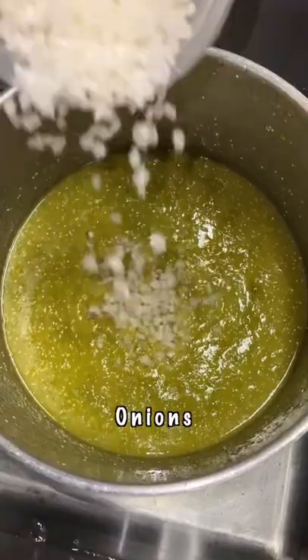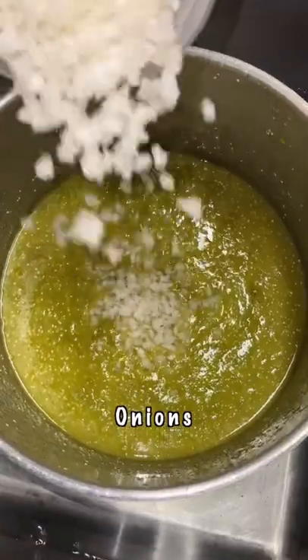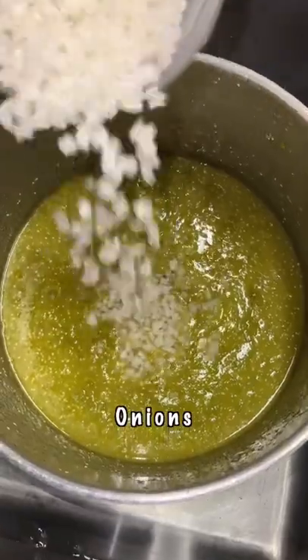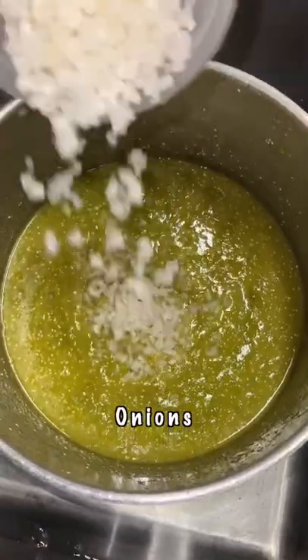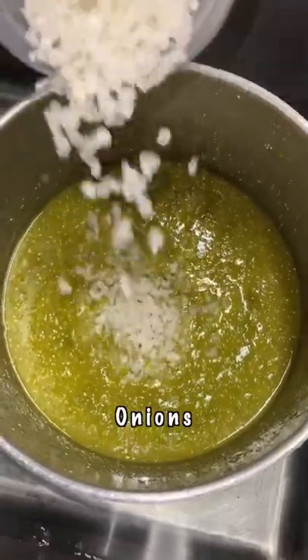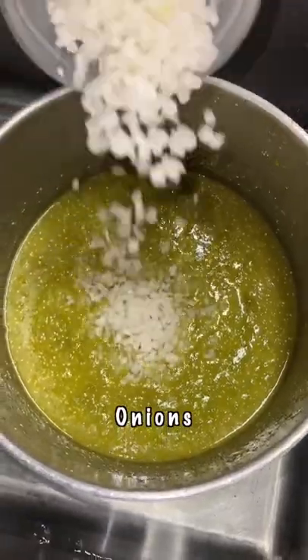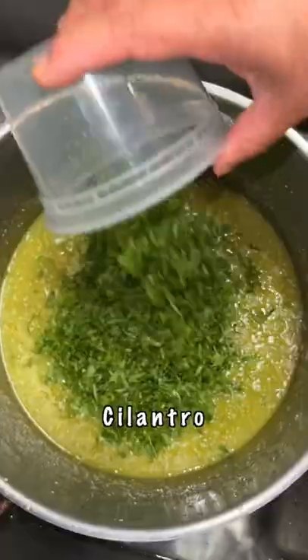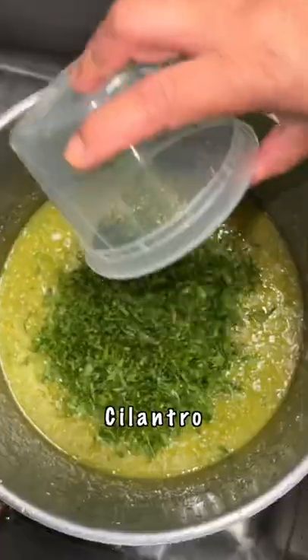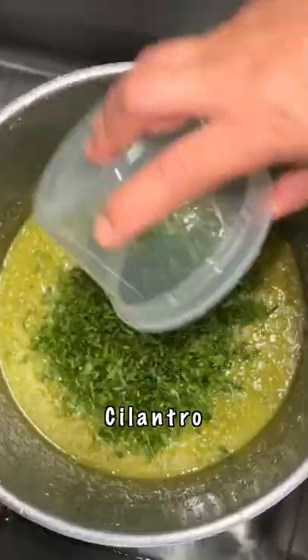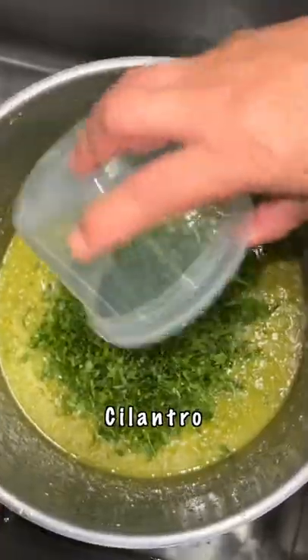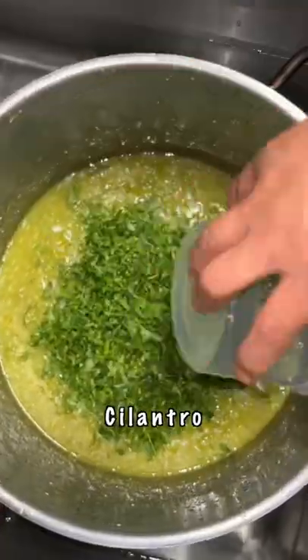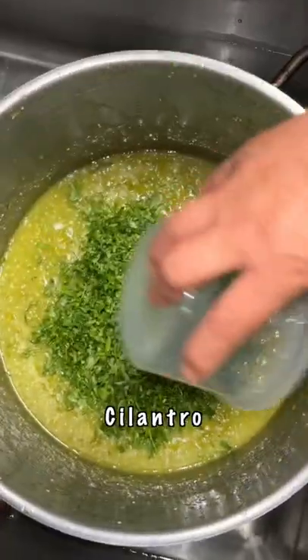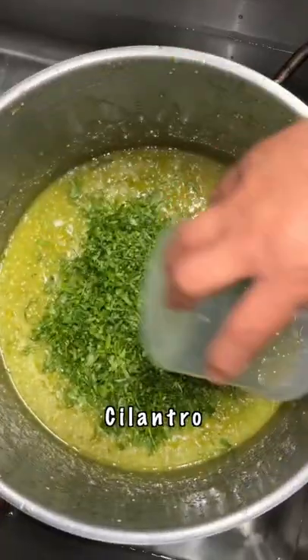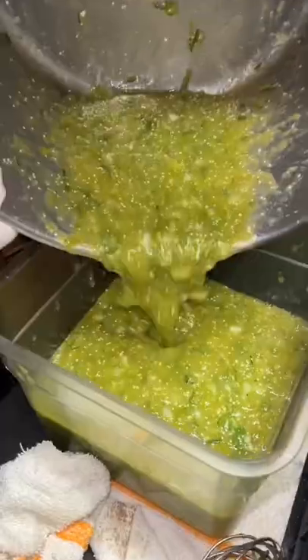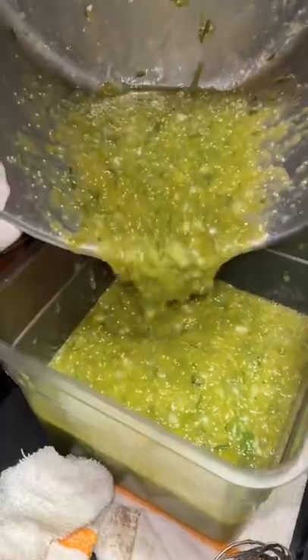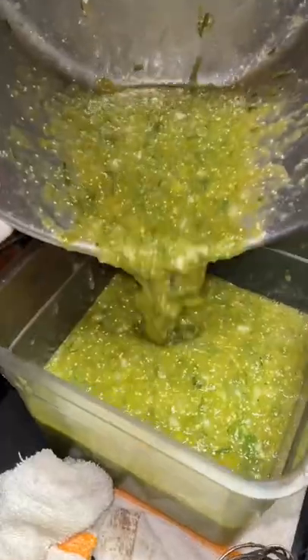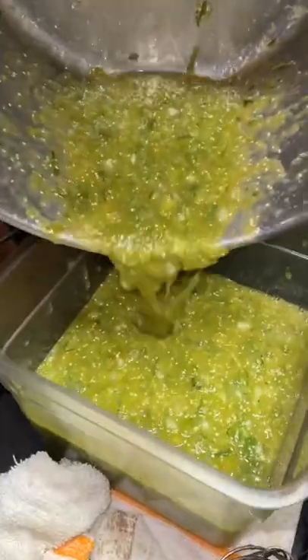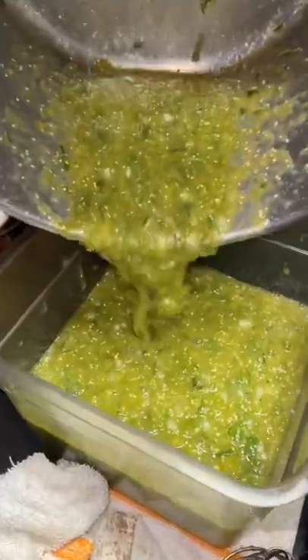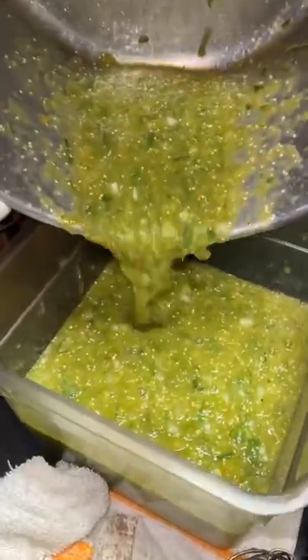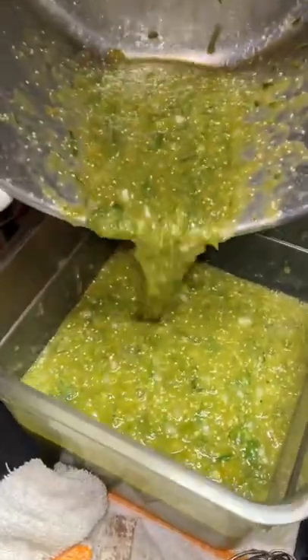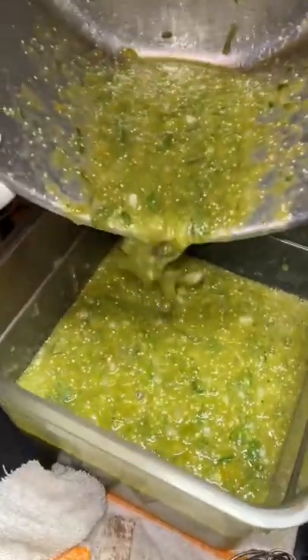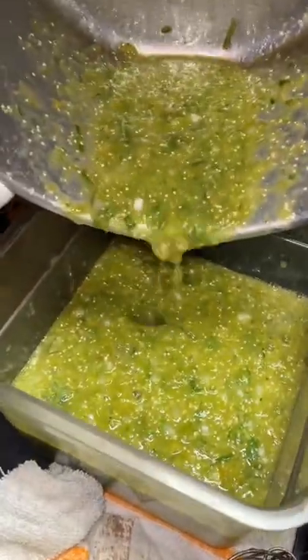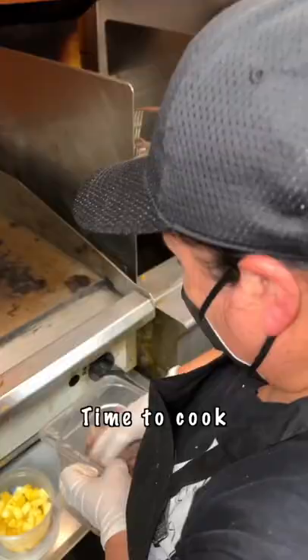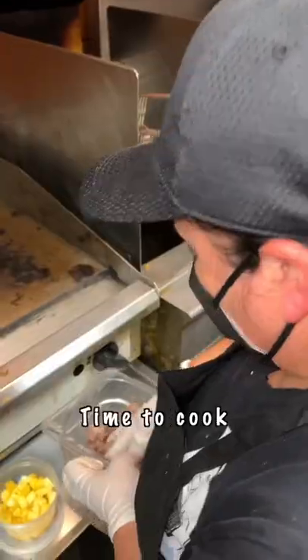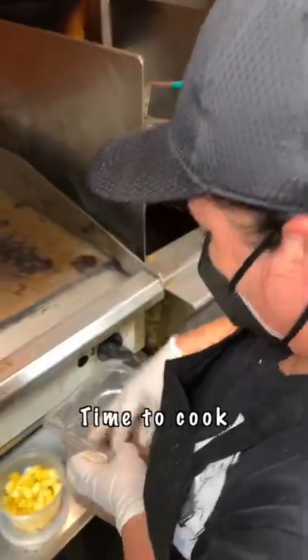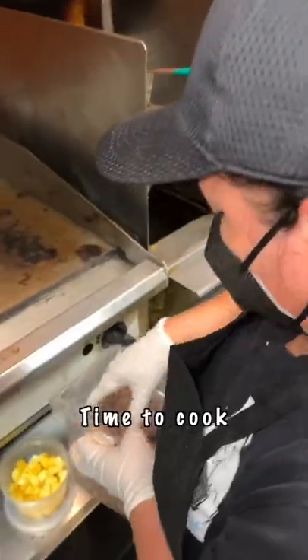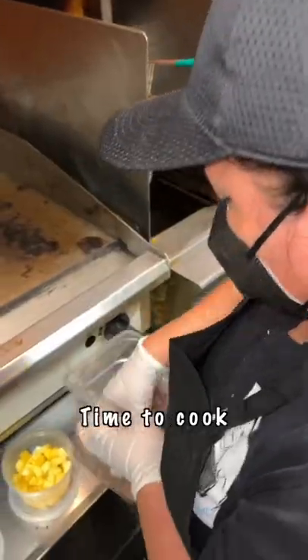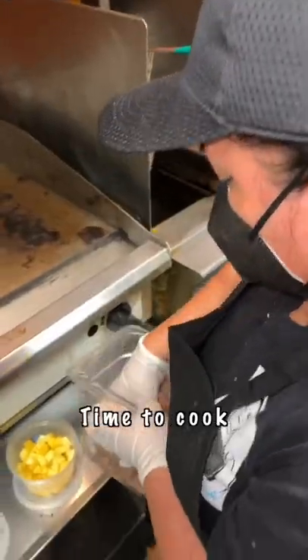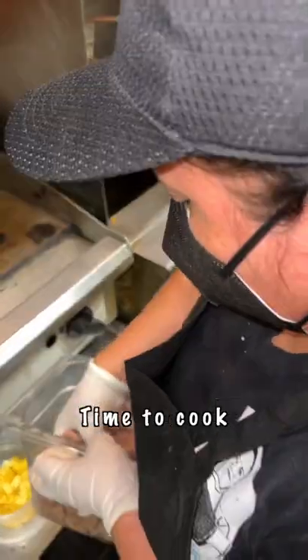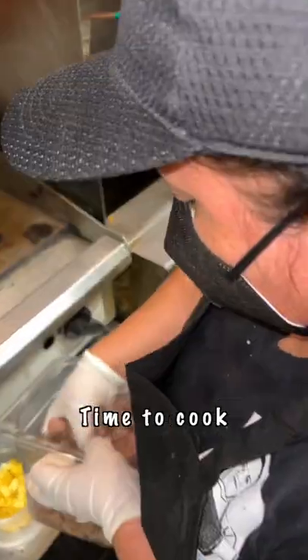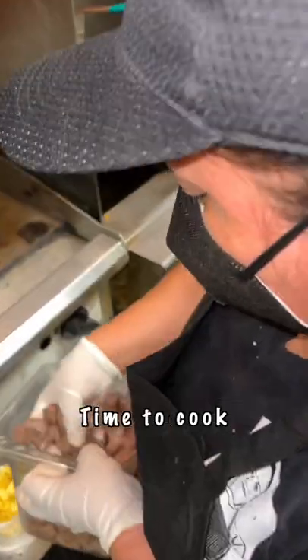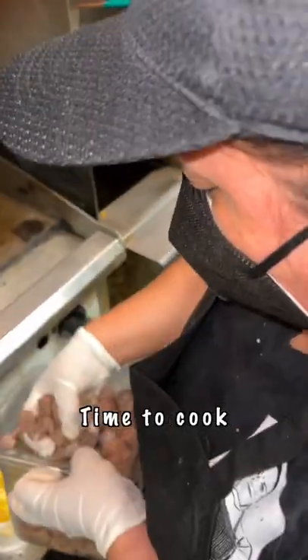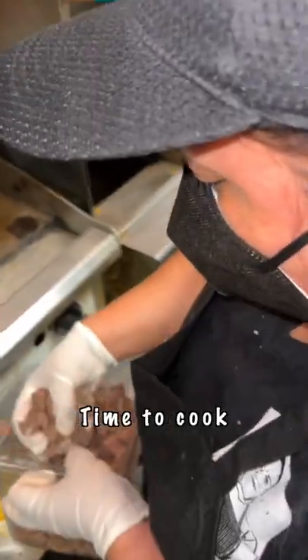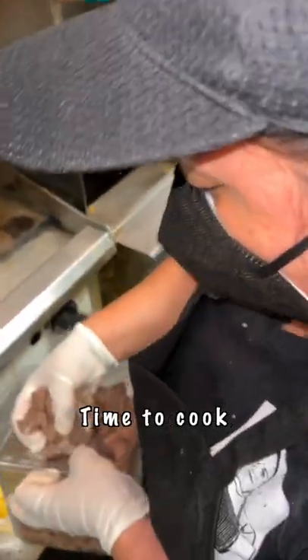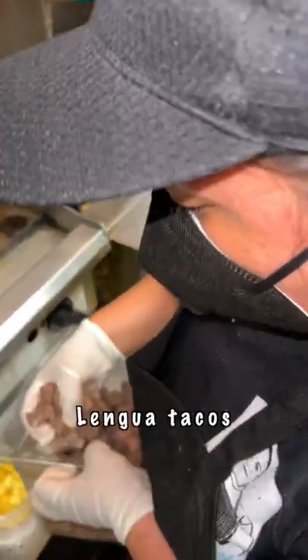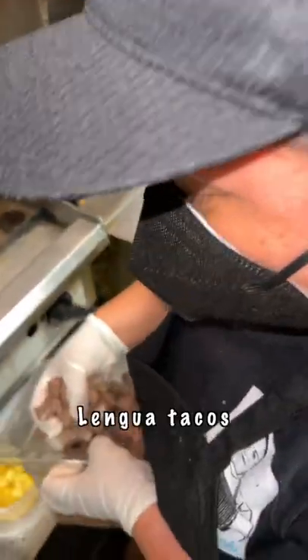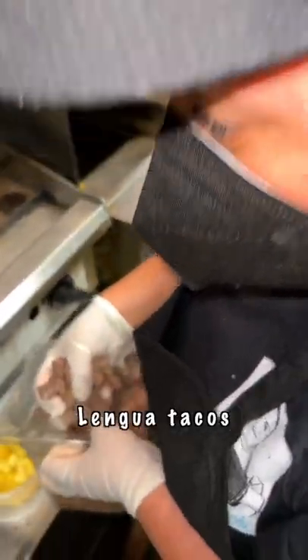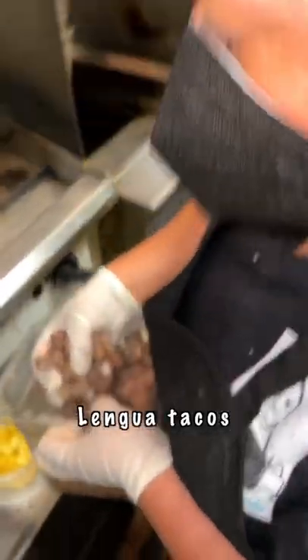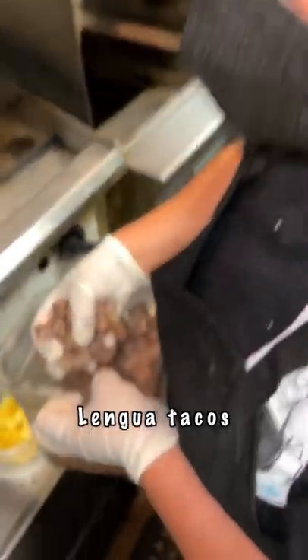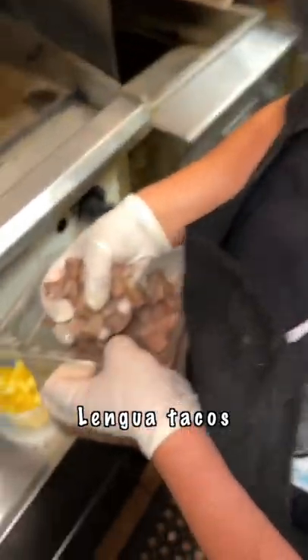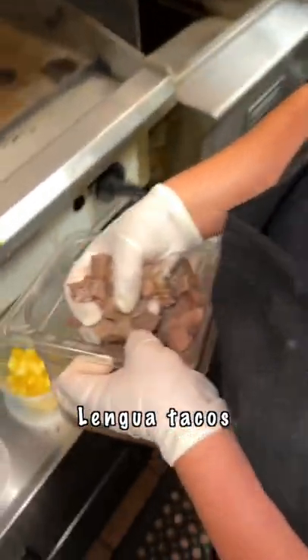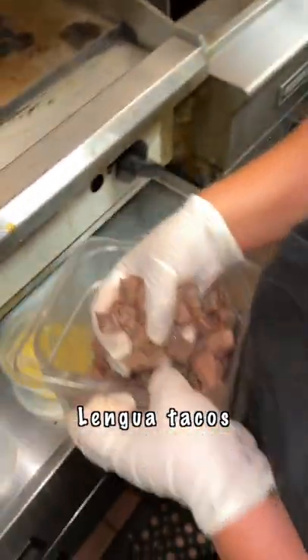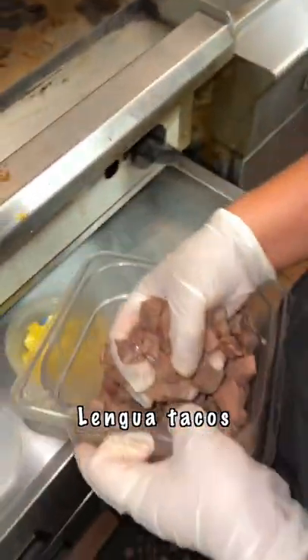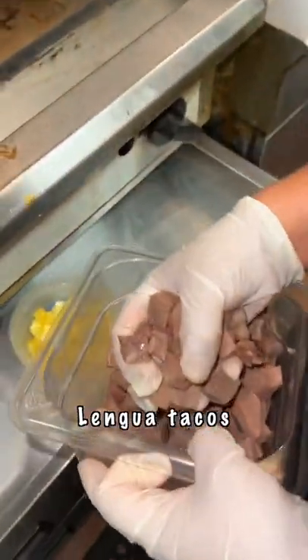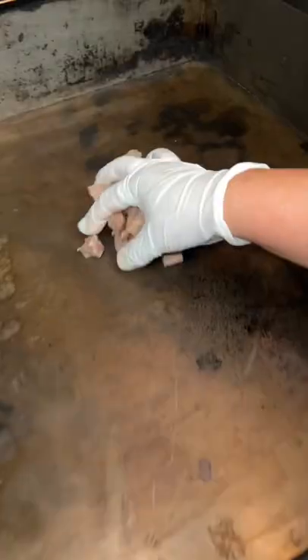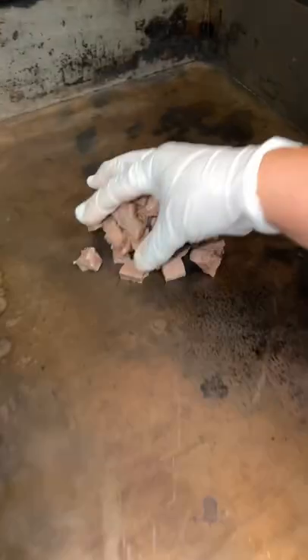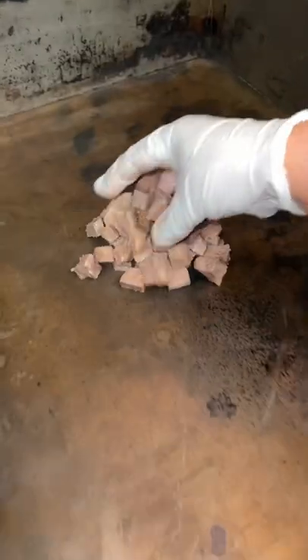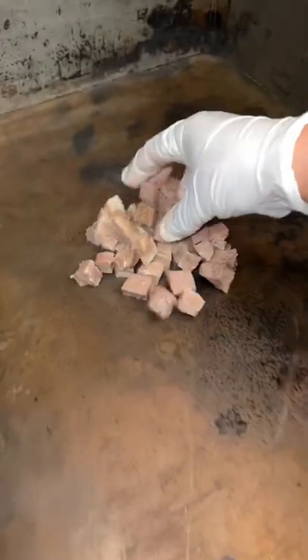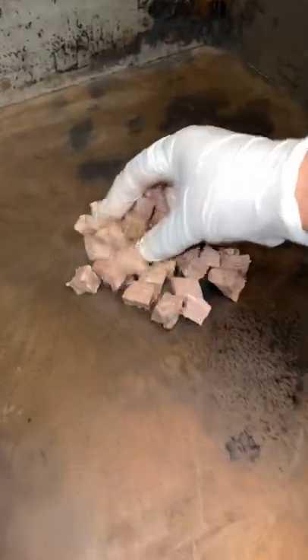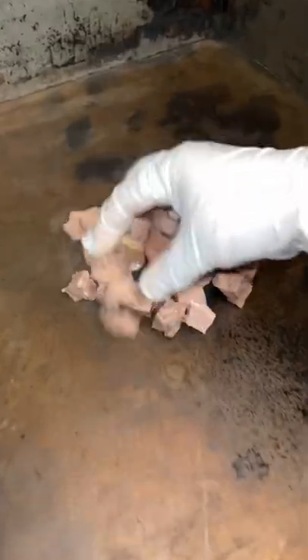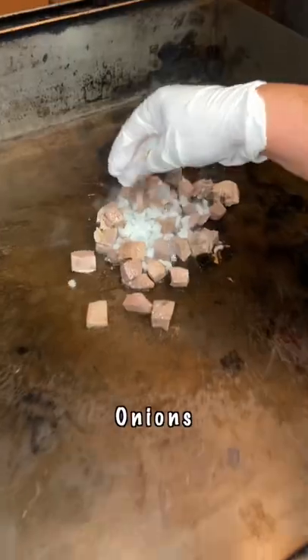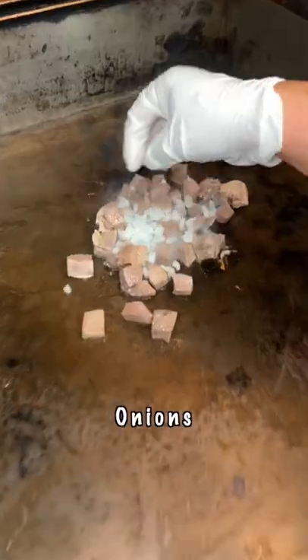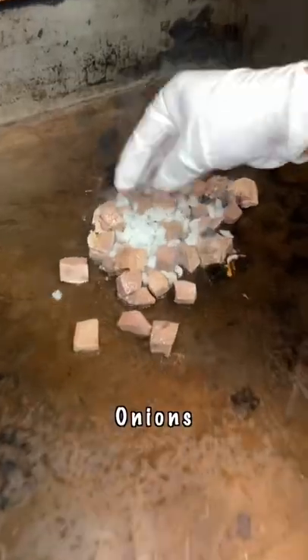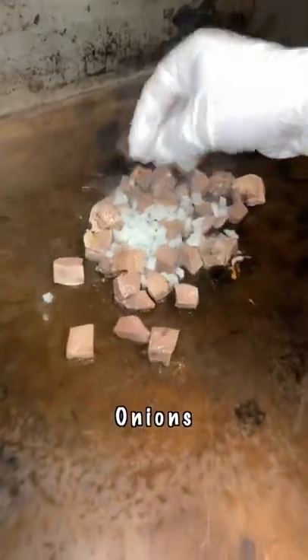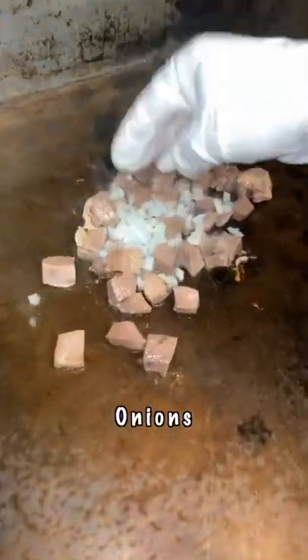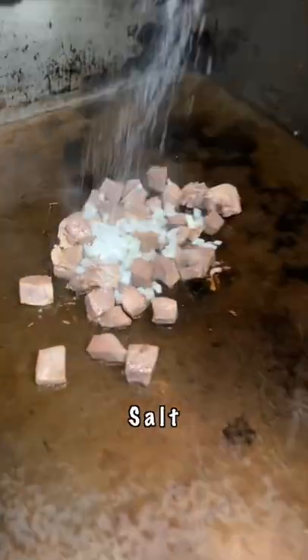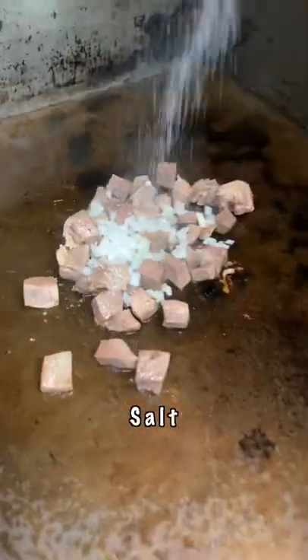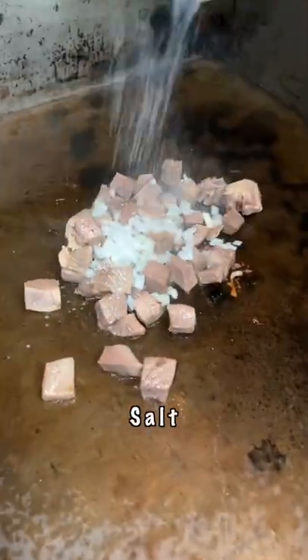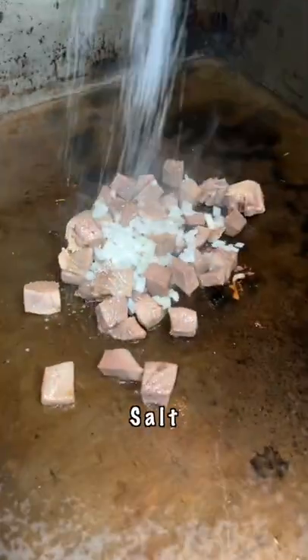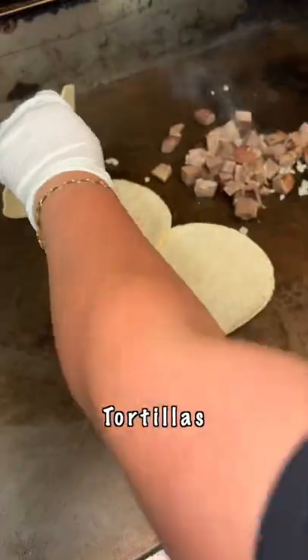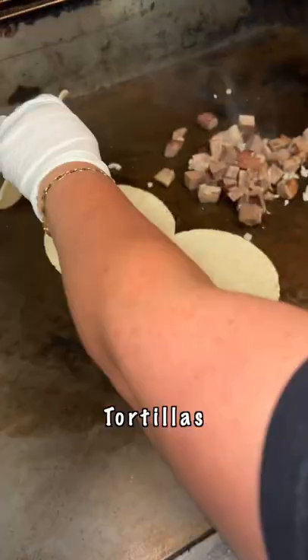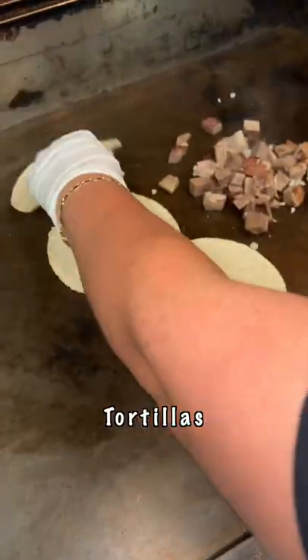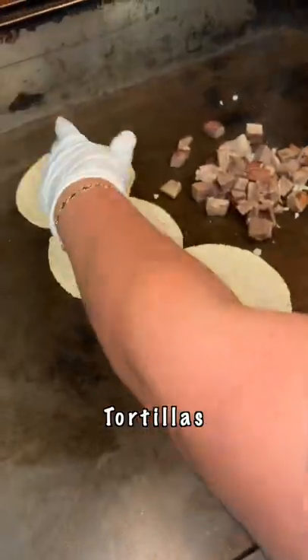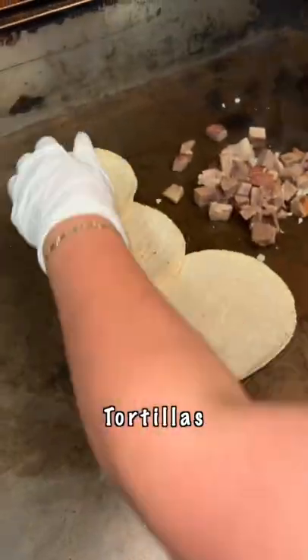Onions, cilantro as well. Time to cook the lengua tacos. Onions, salt, tortillas.